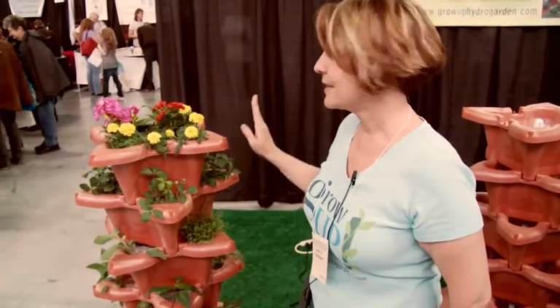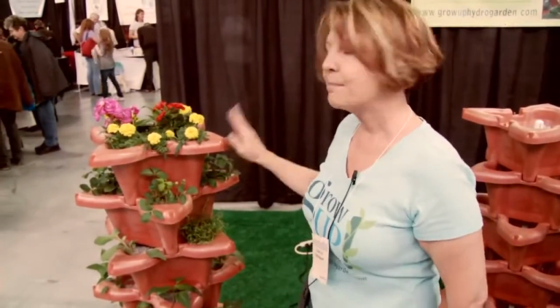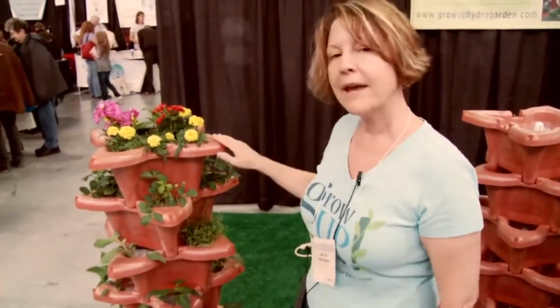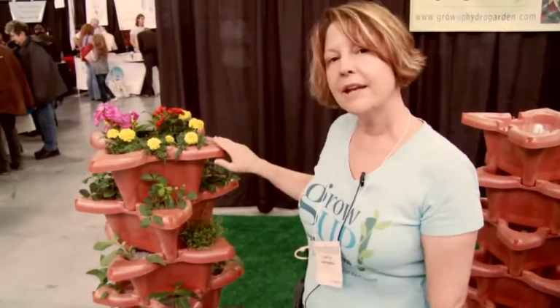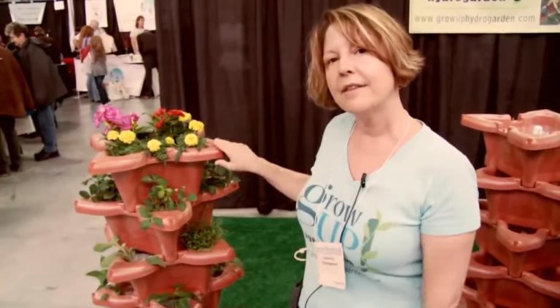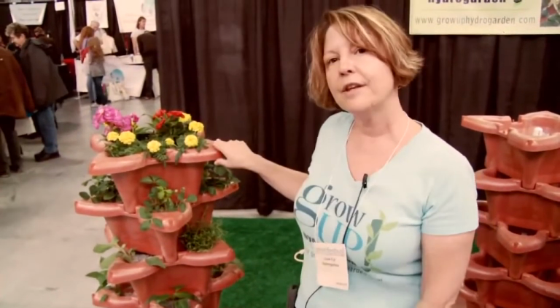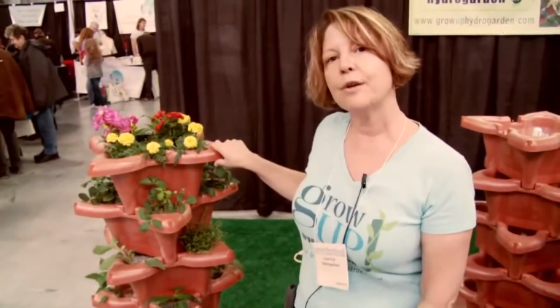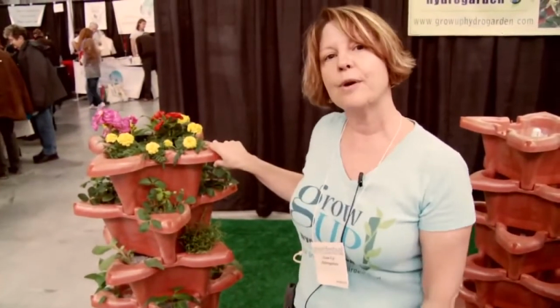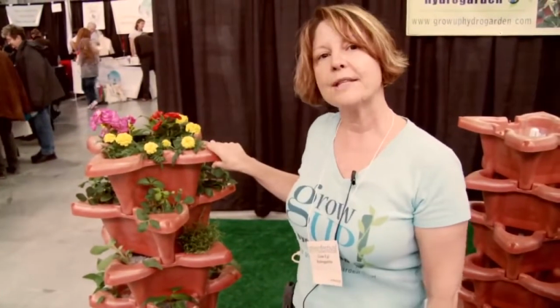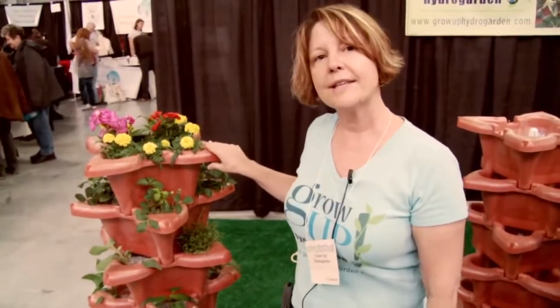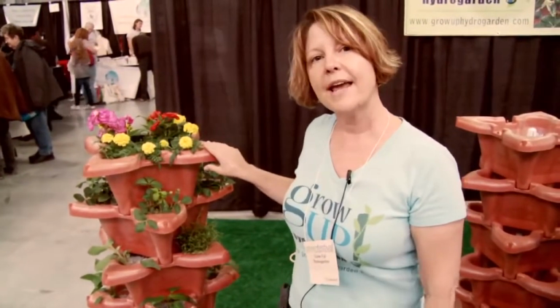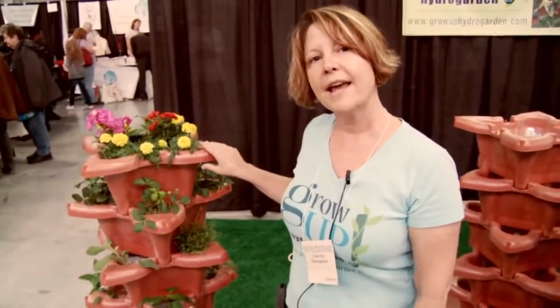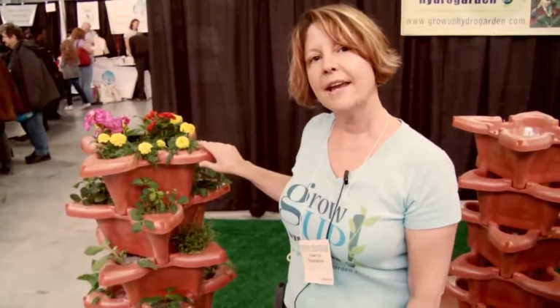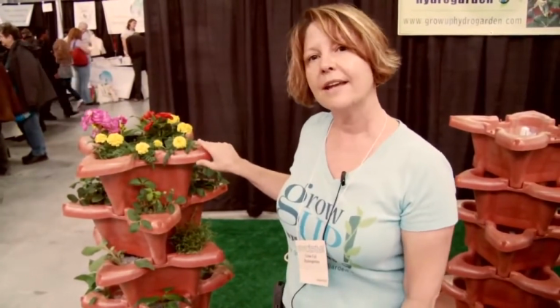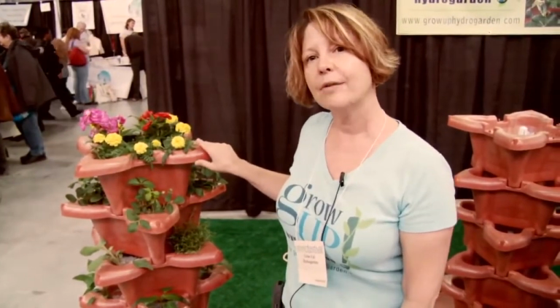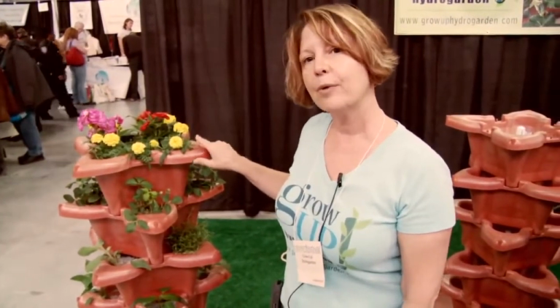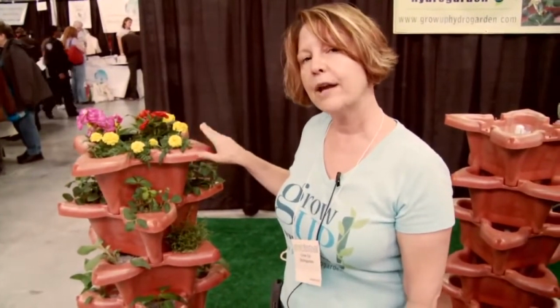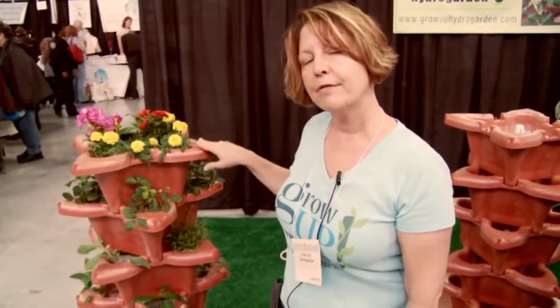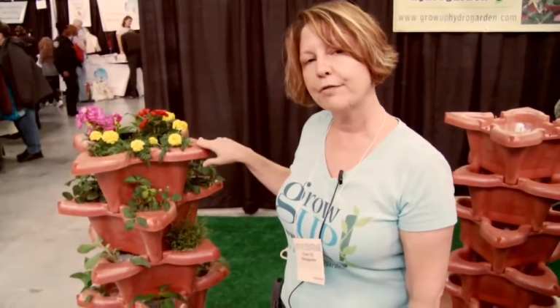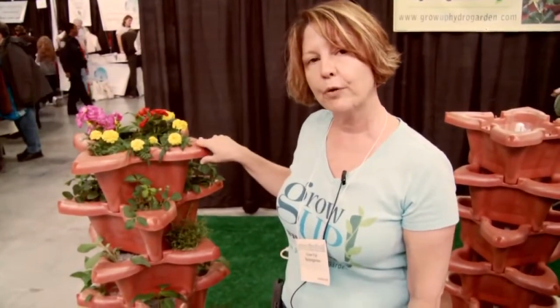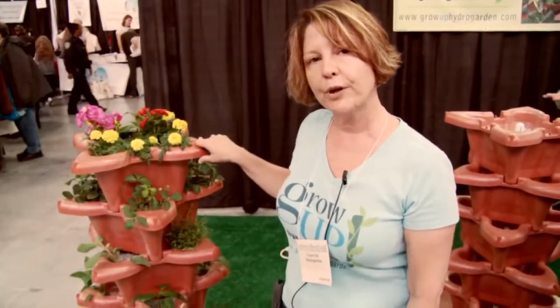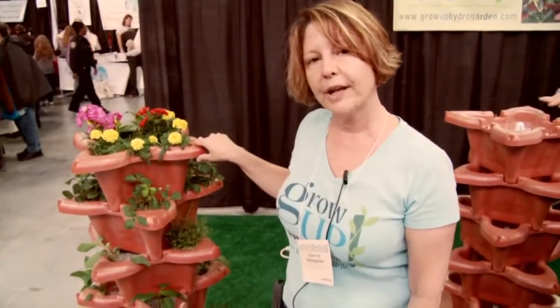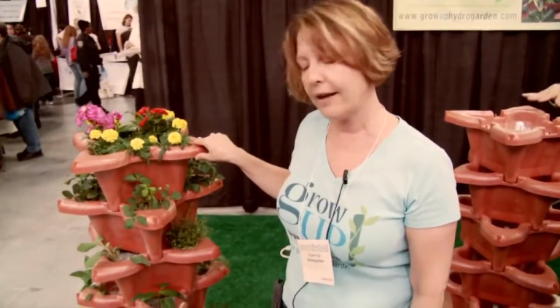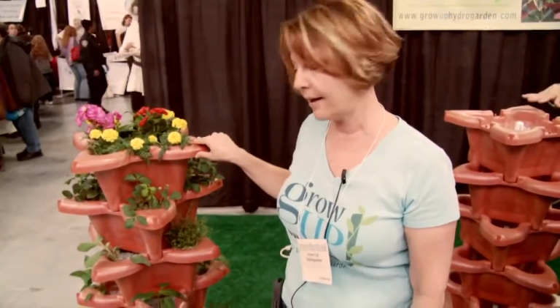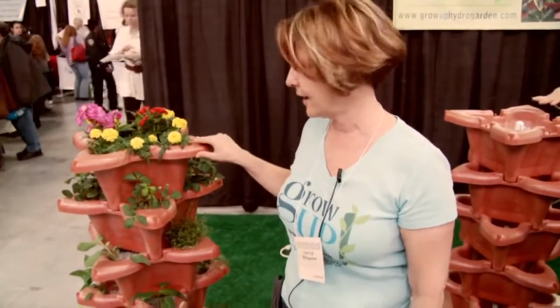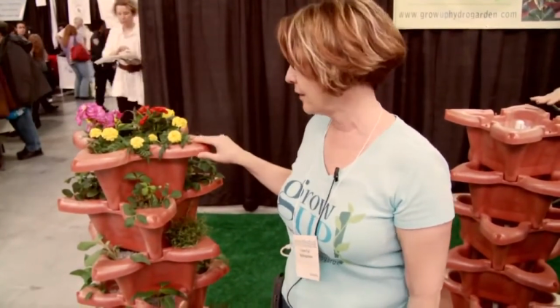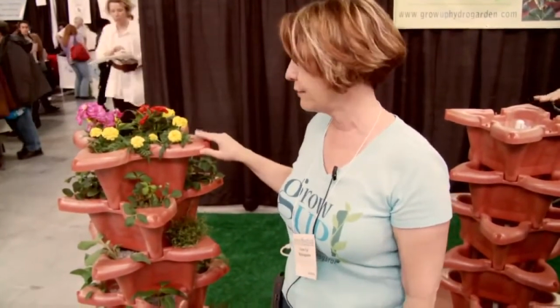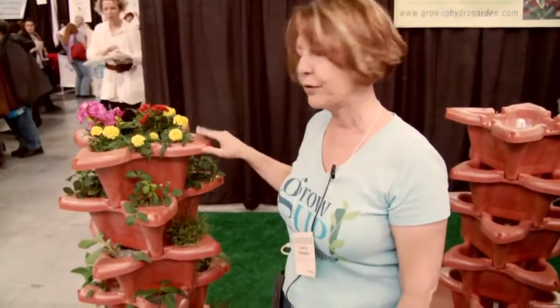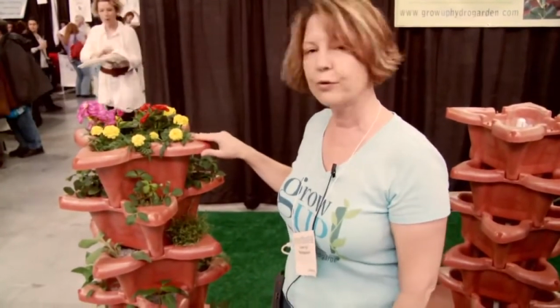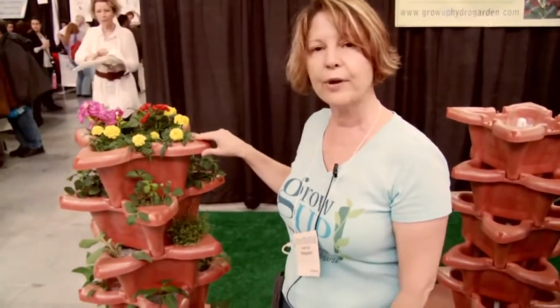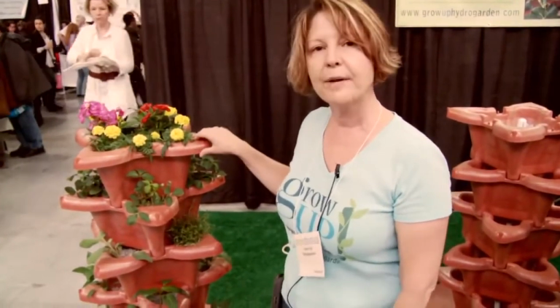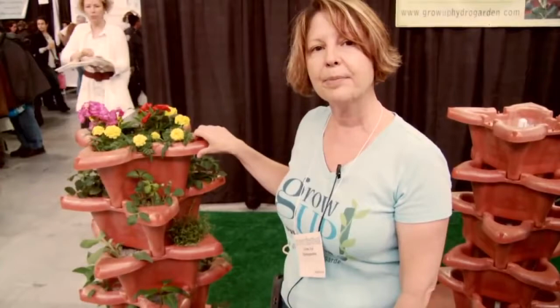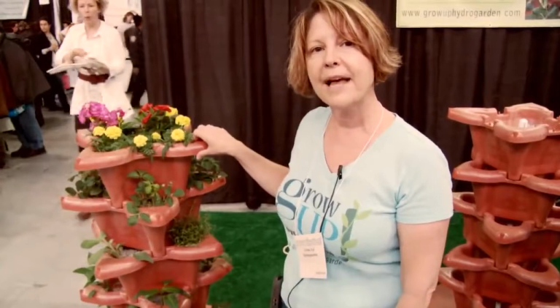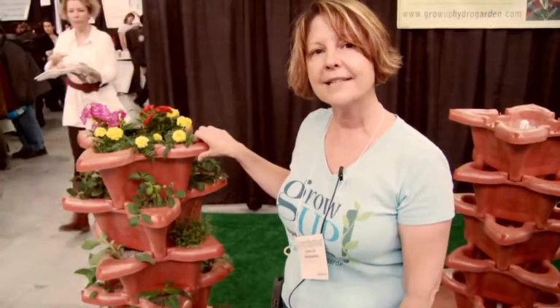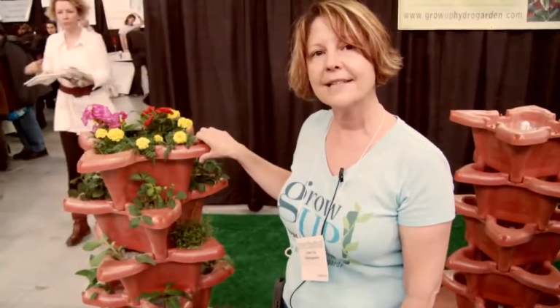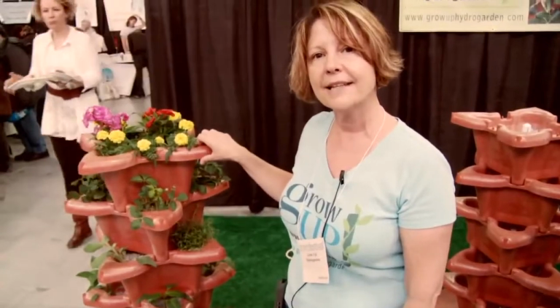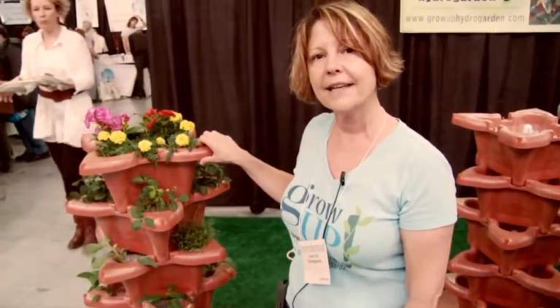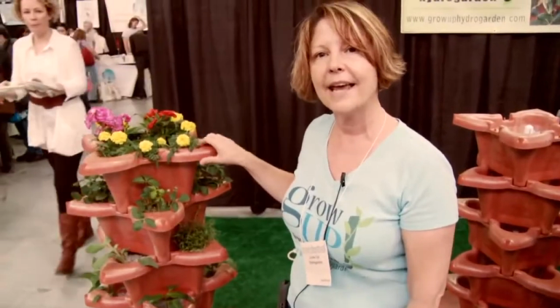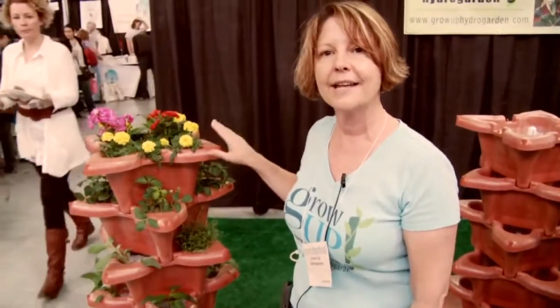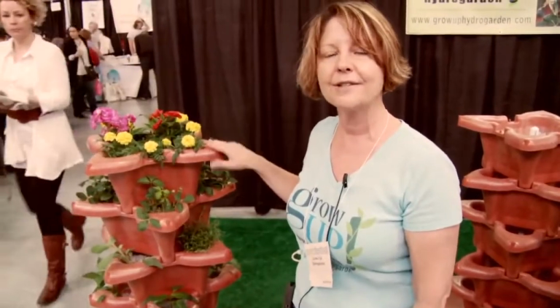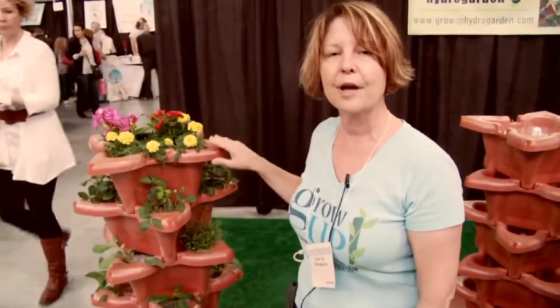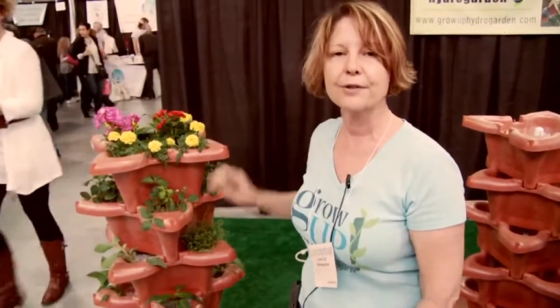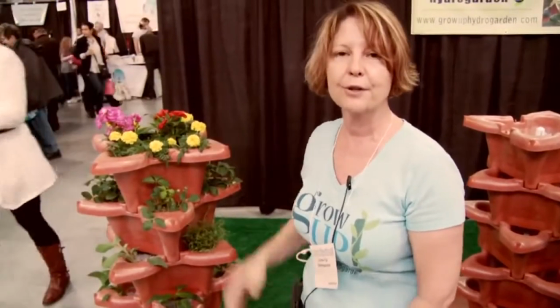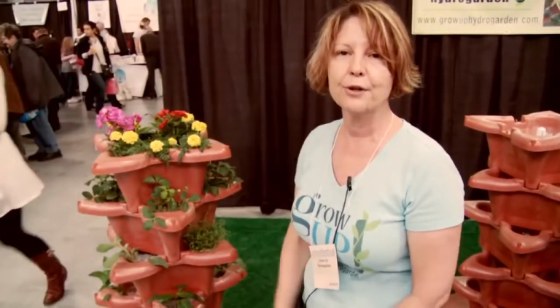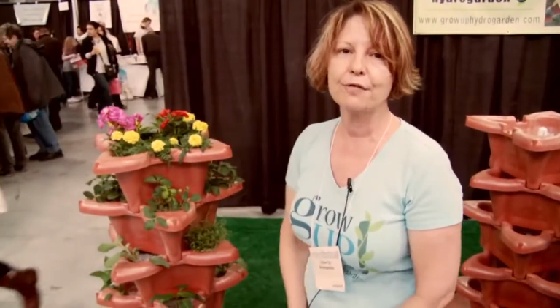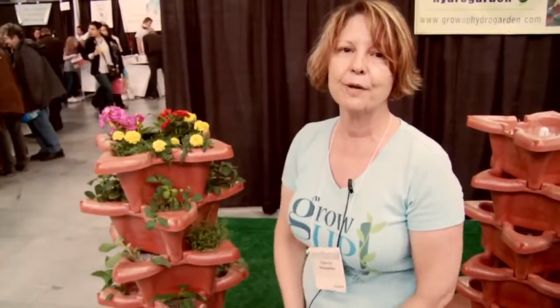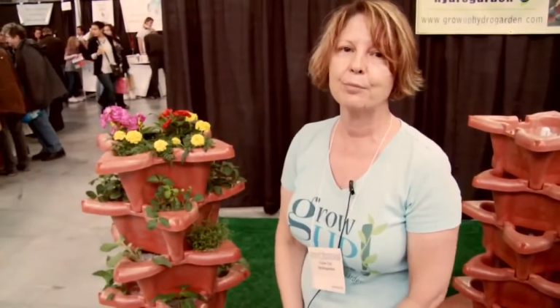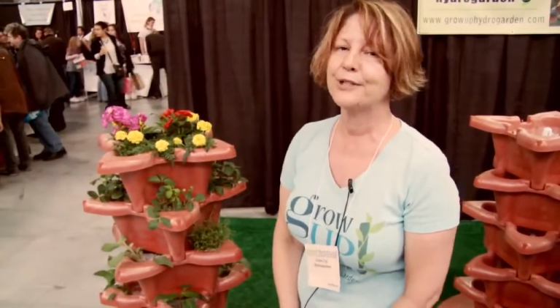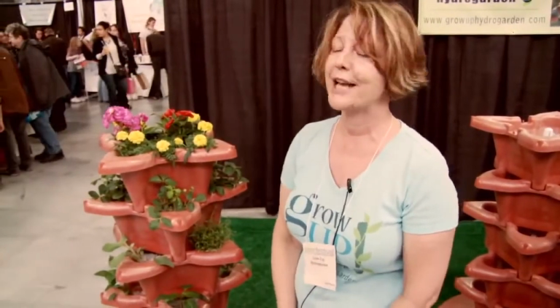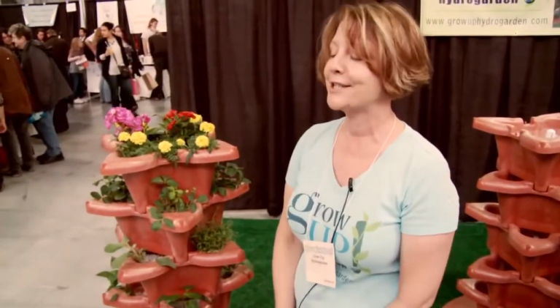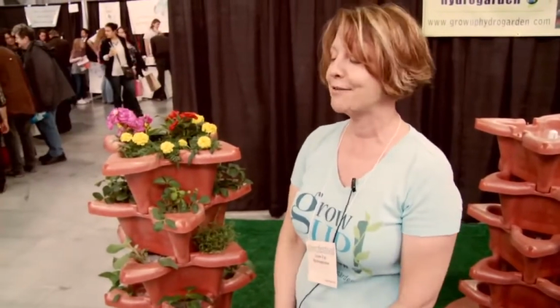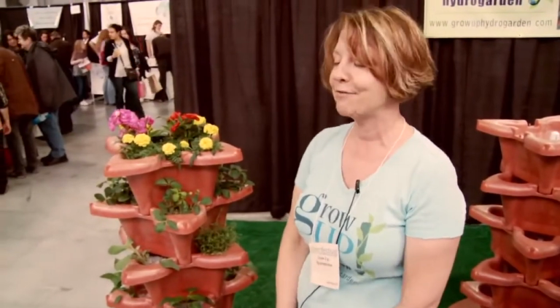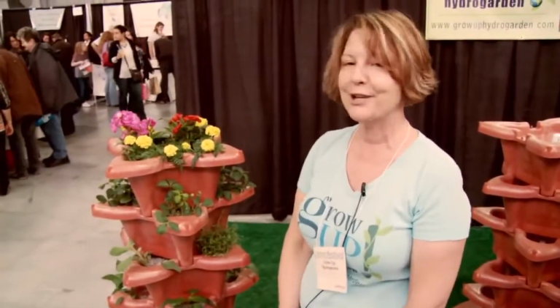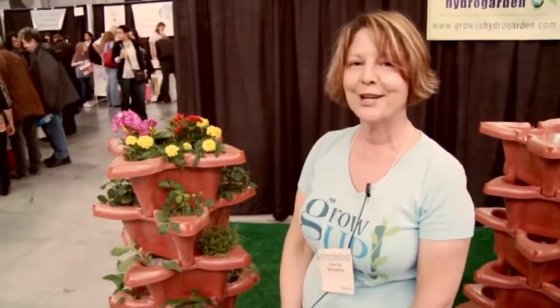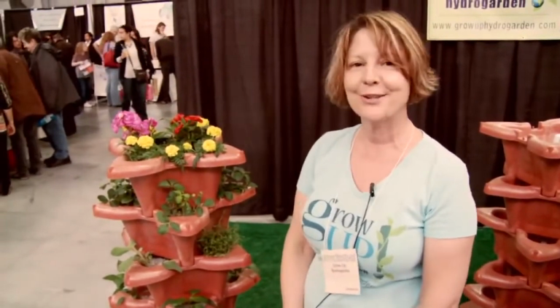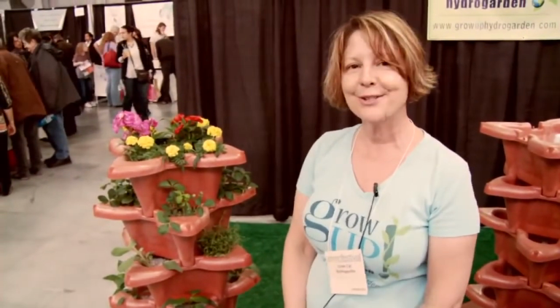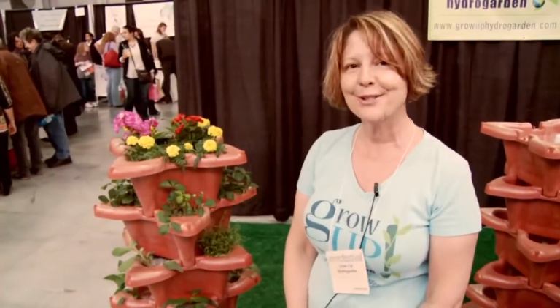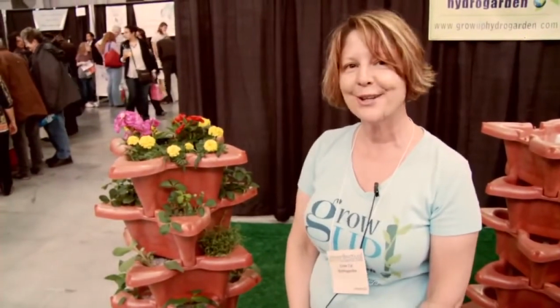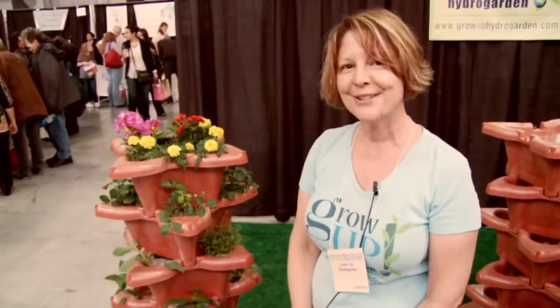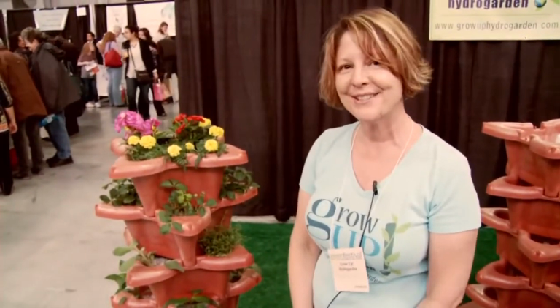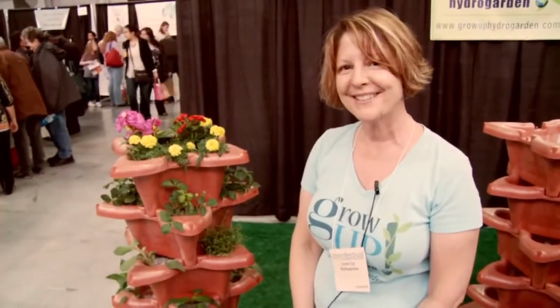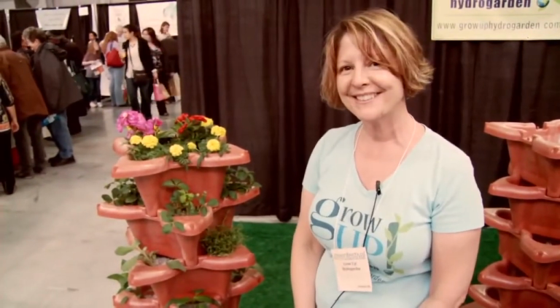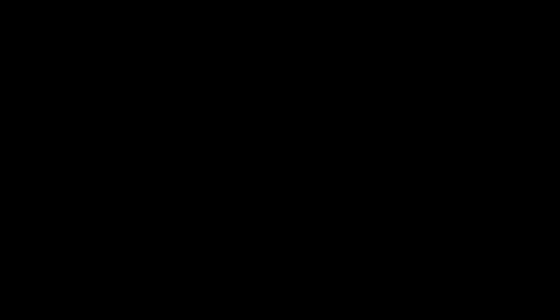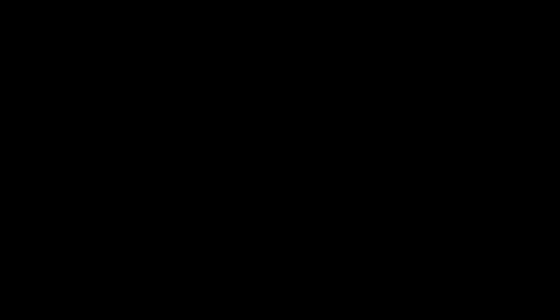It's made in the USA, right in Florida, of food-grade plastic, and it's also UV protected for years and years.